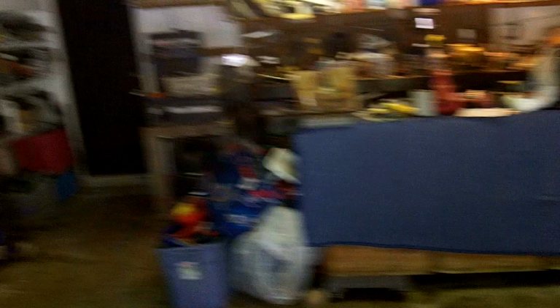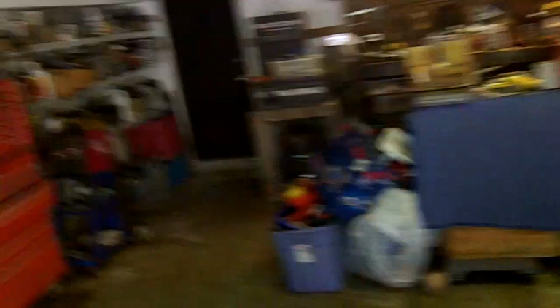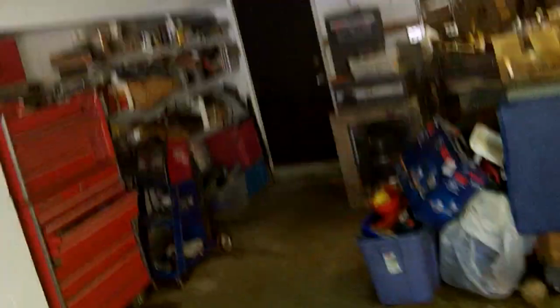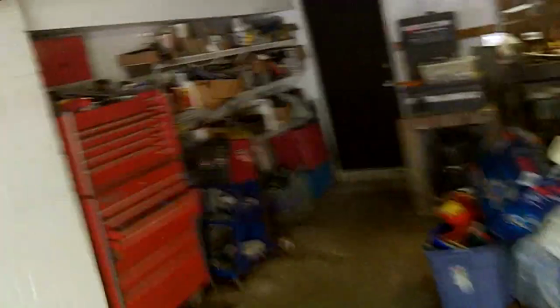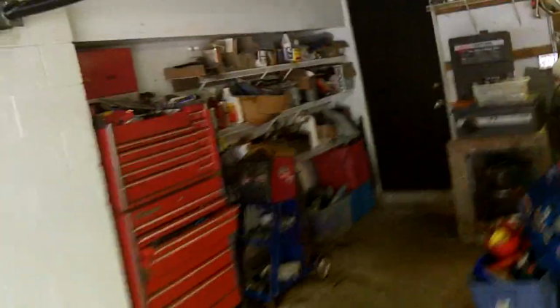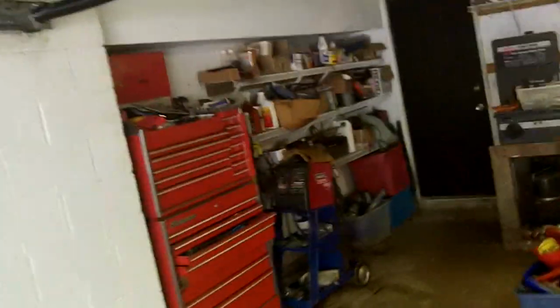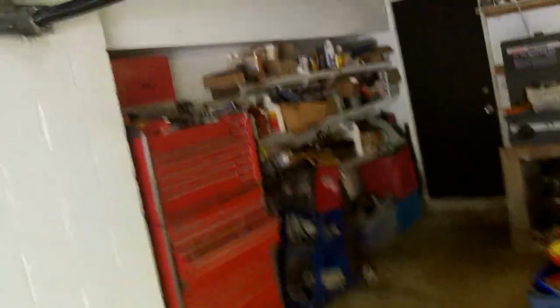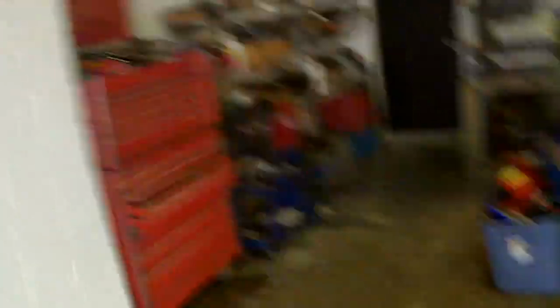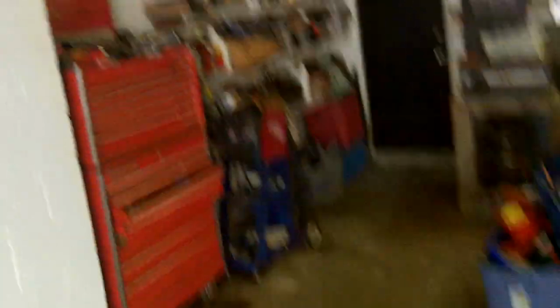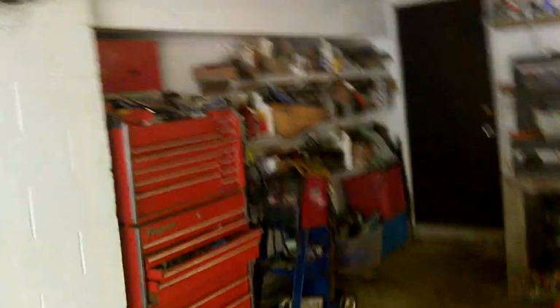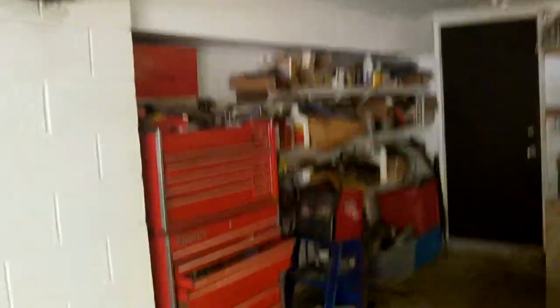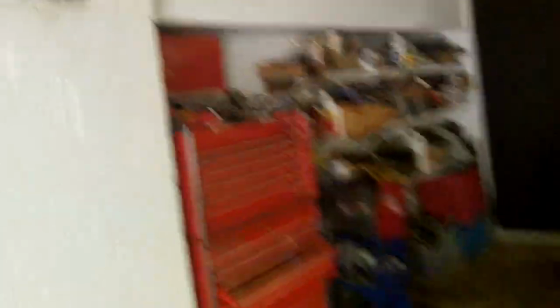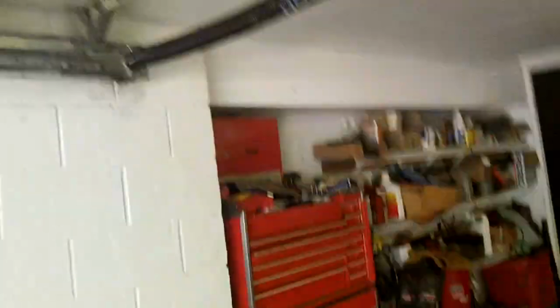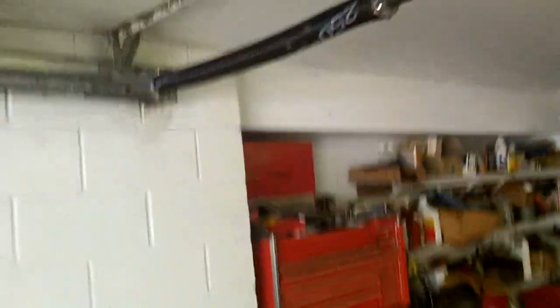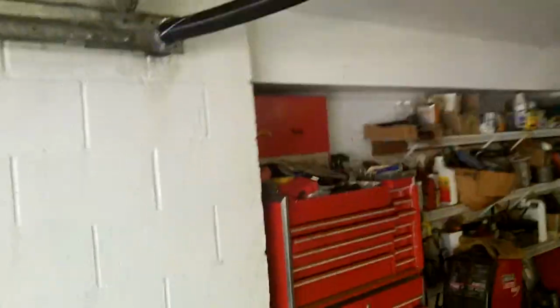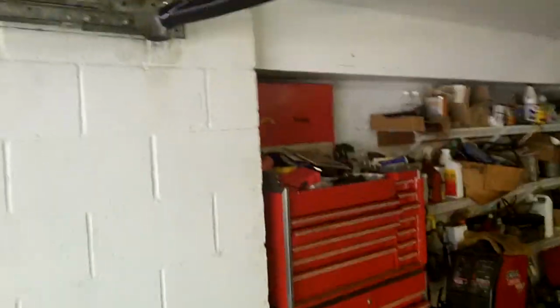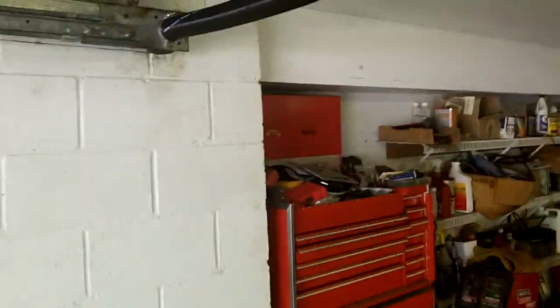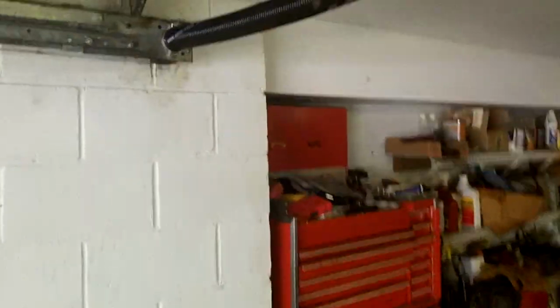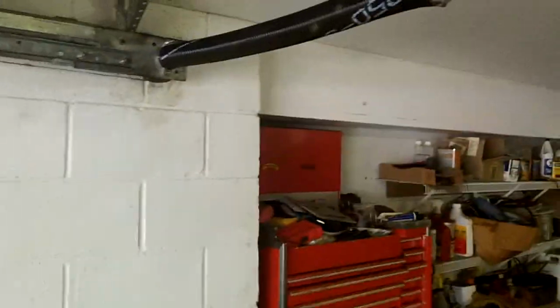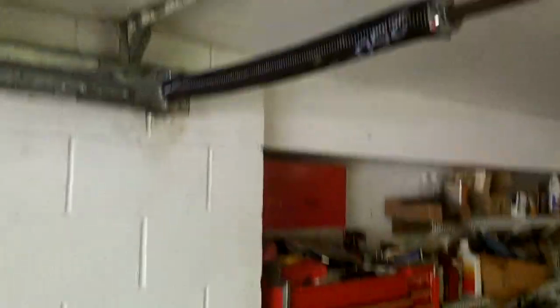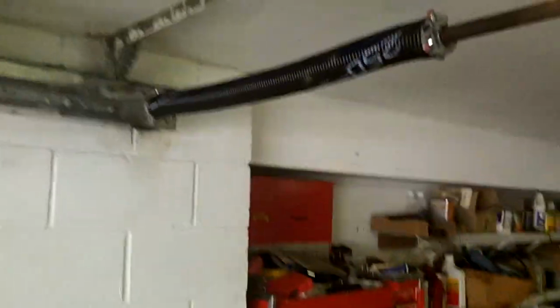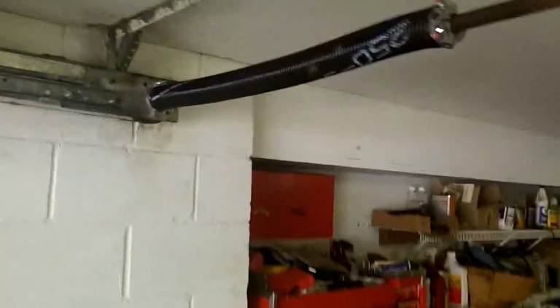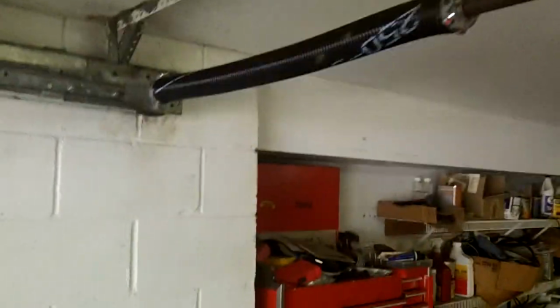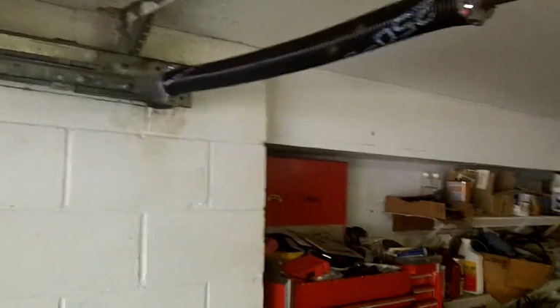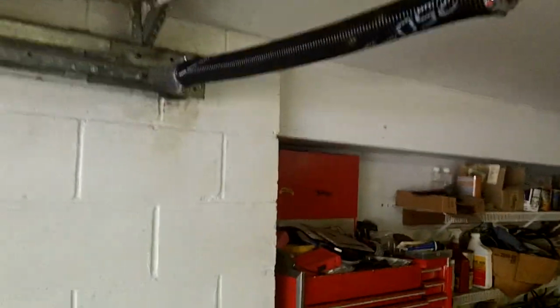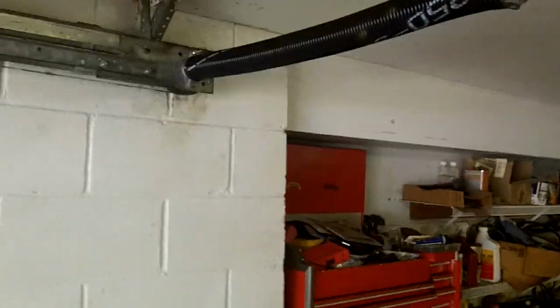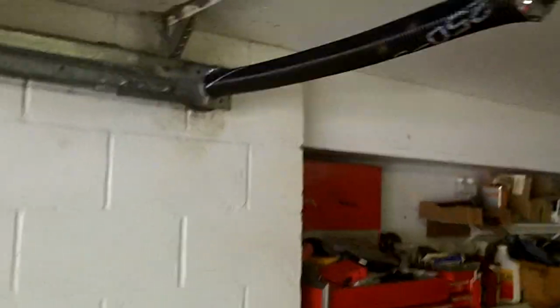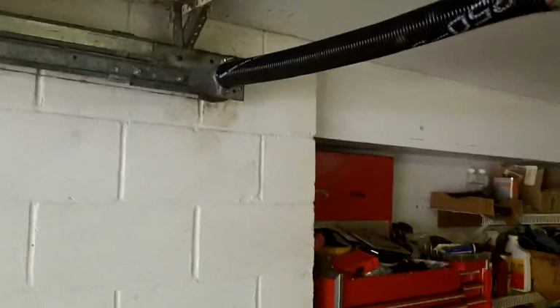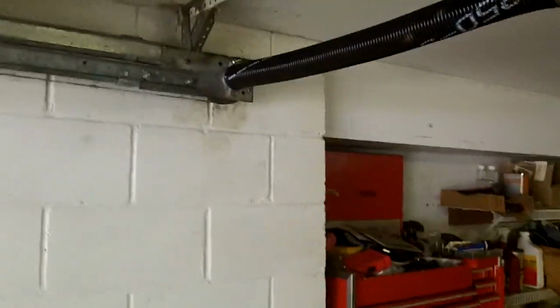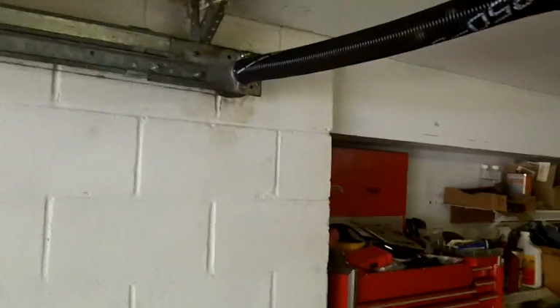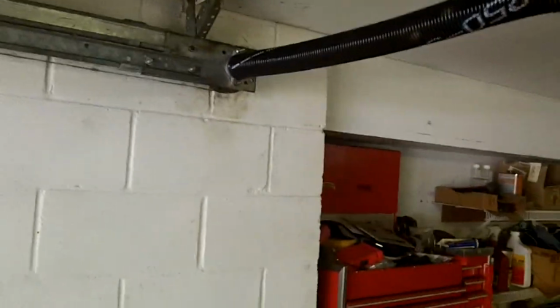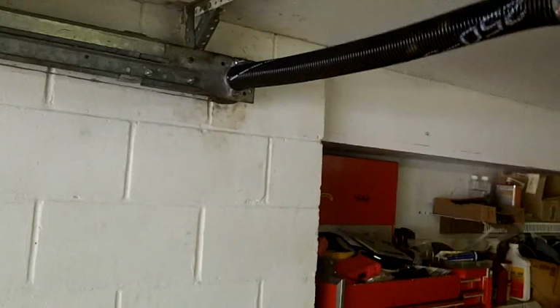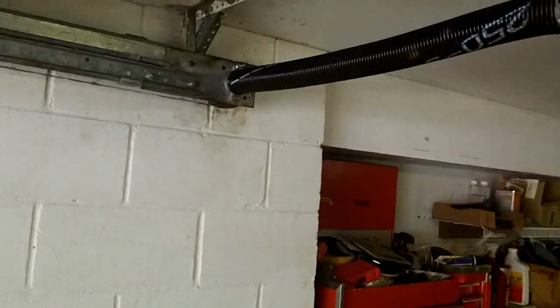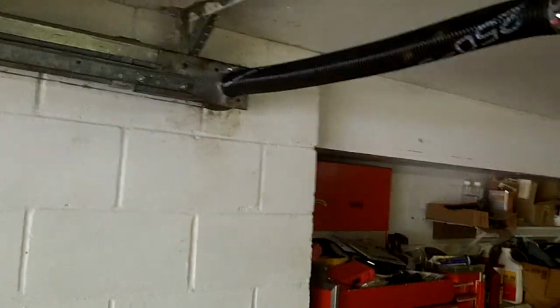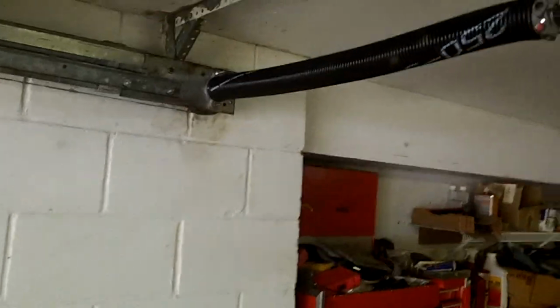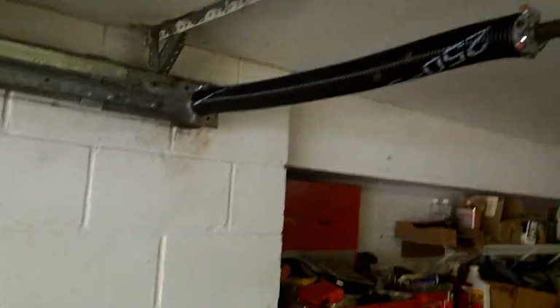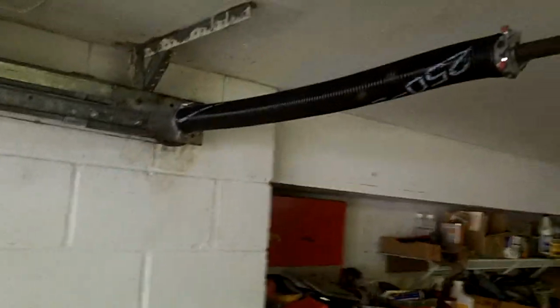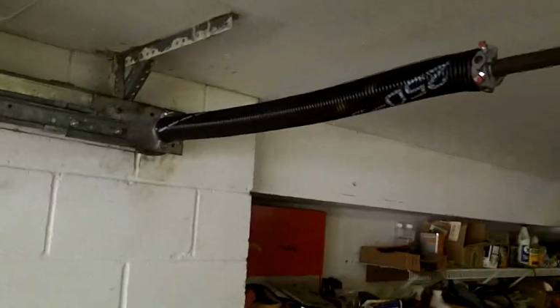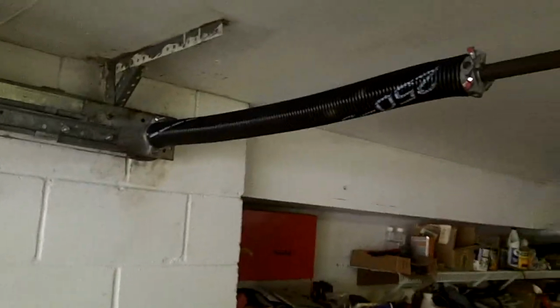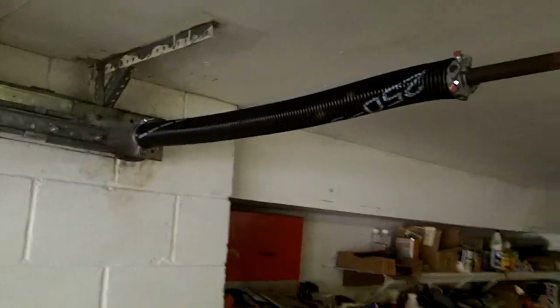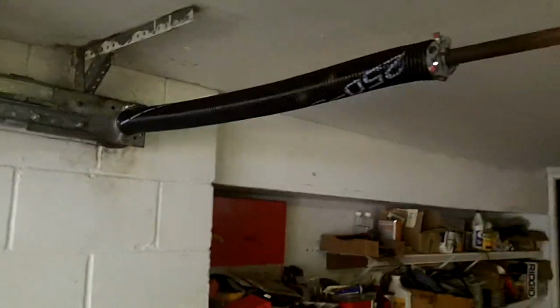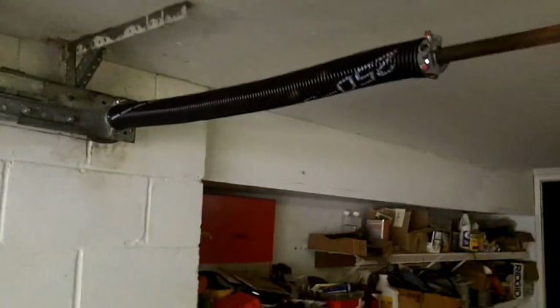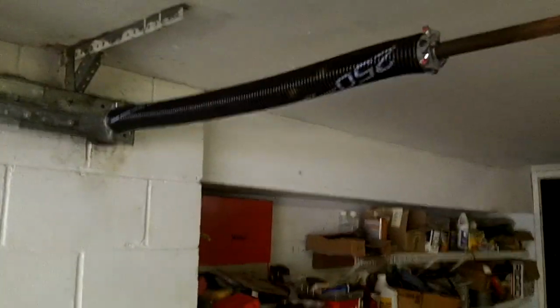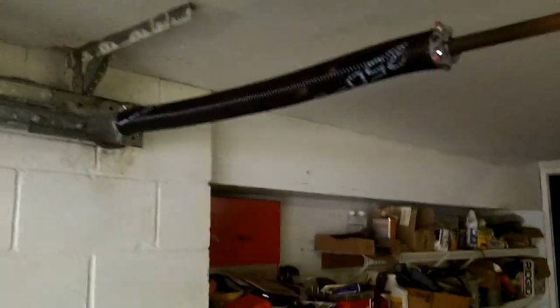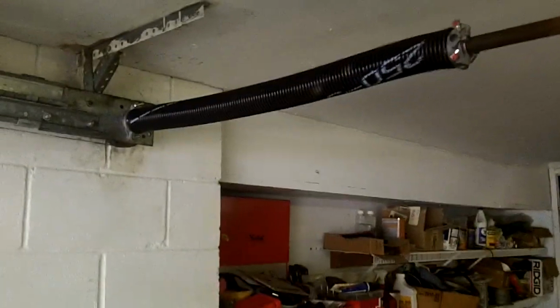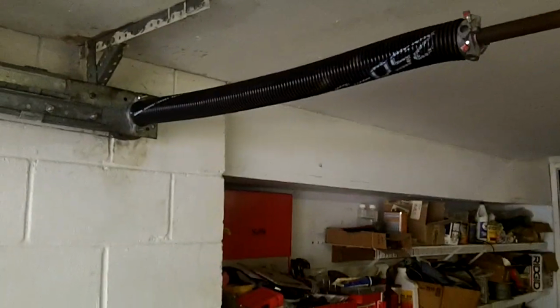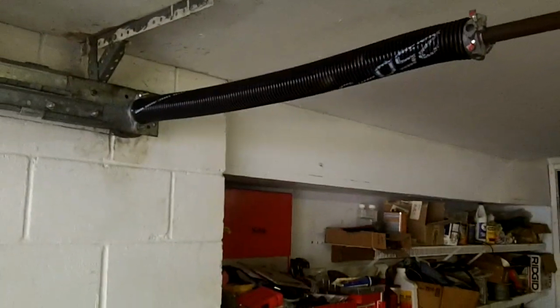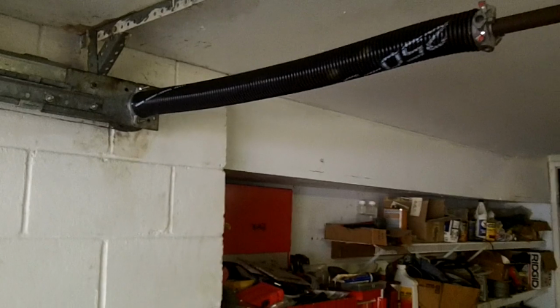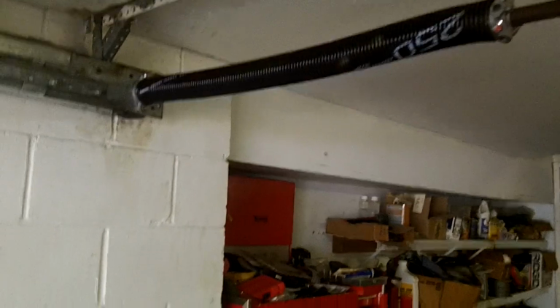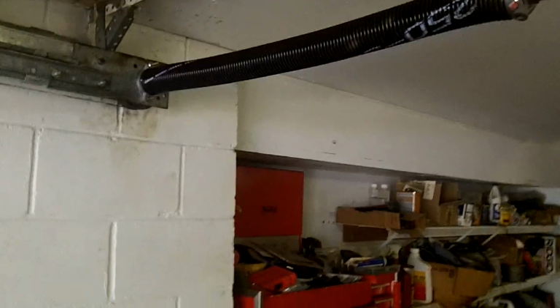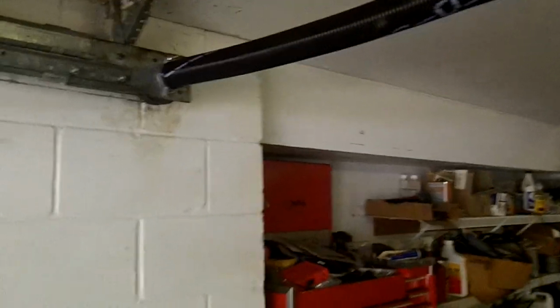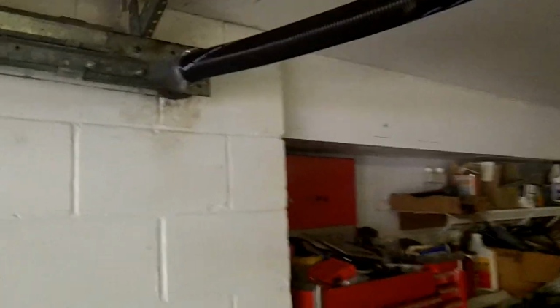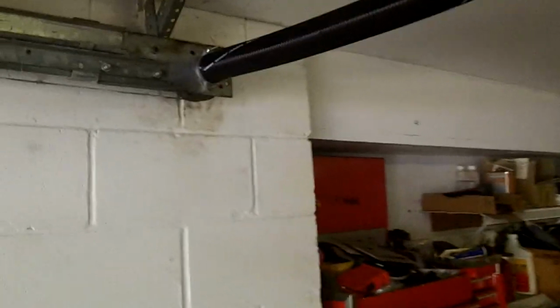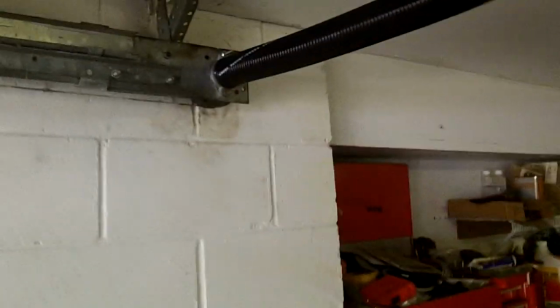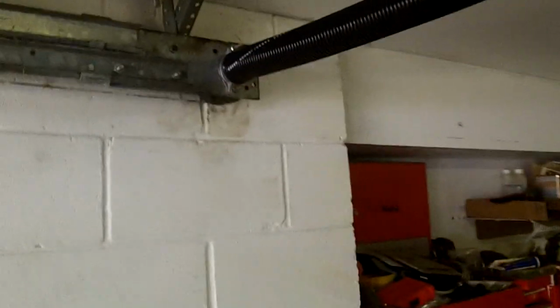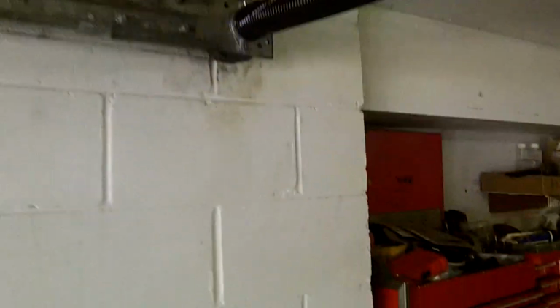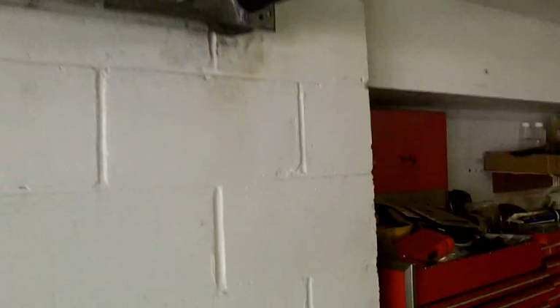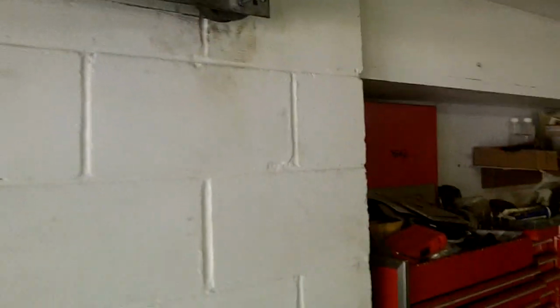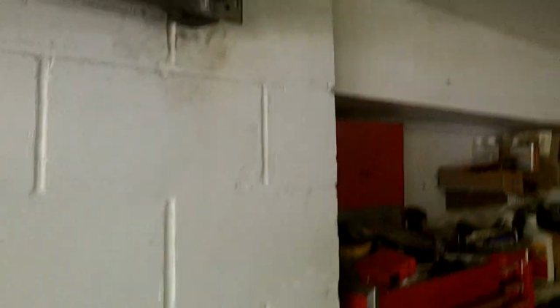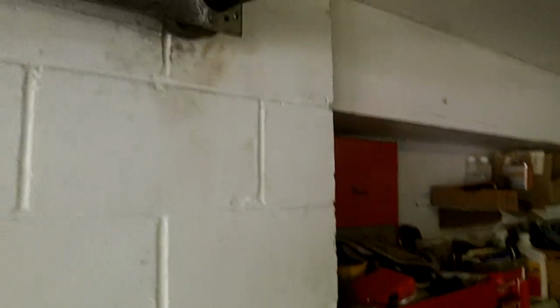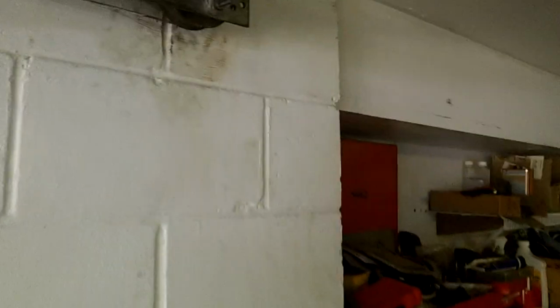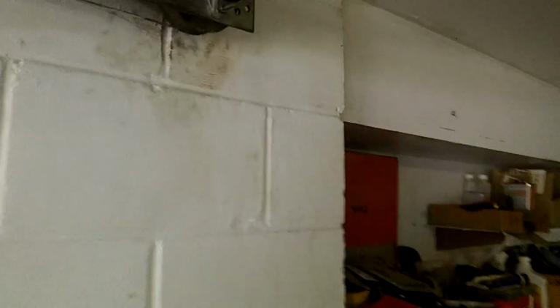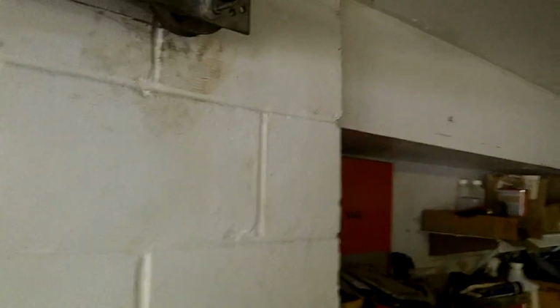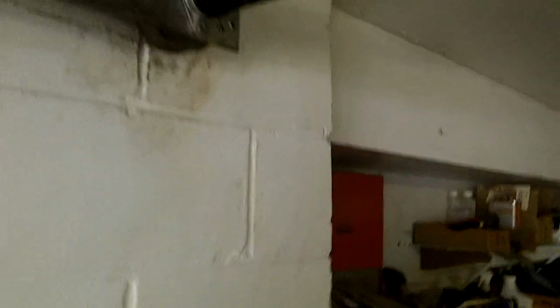Hey, how you doing? This is Garage Door Mike. Today we're going to show you a rear torsion spring job.